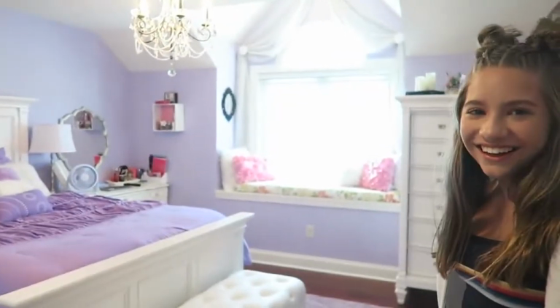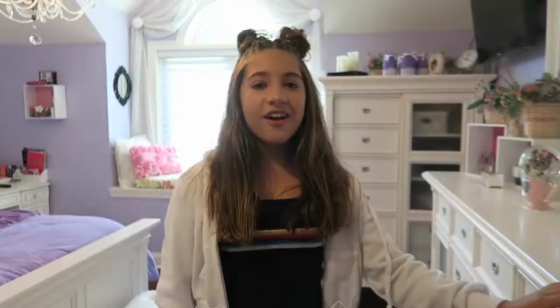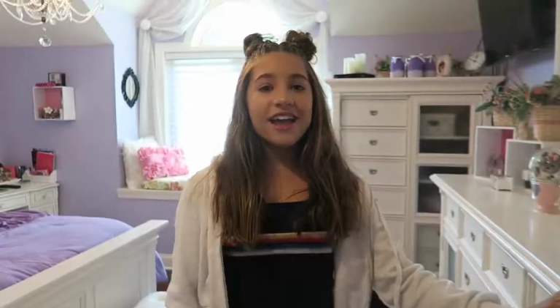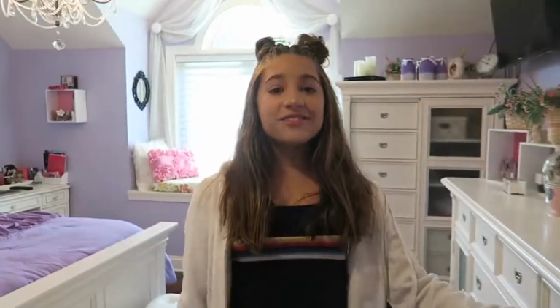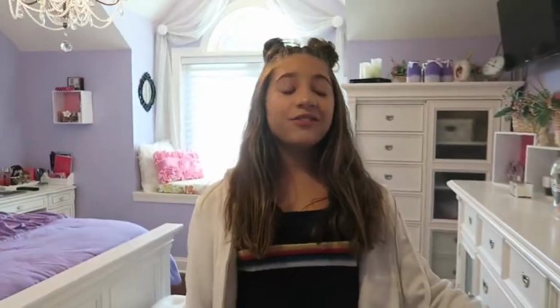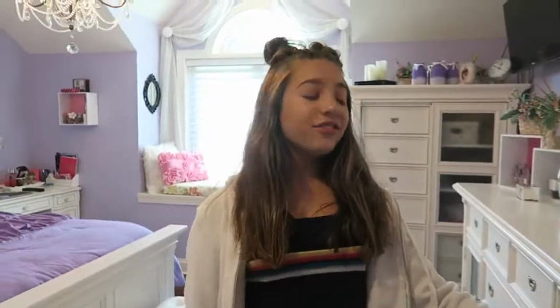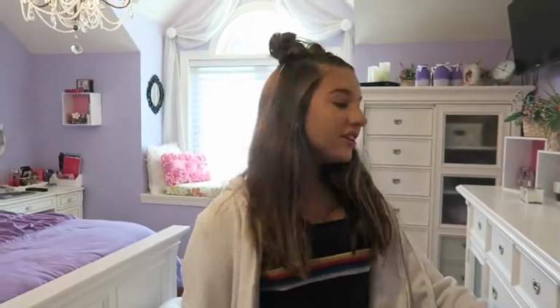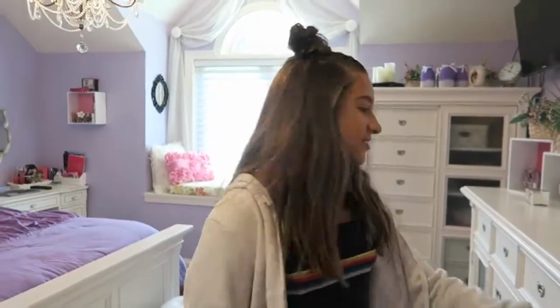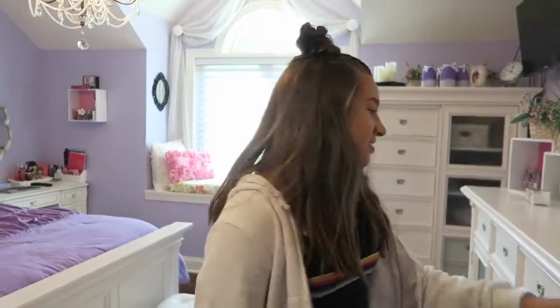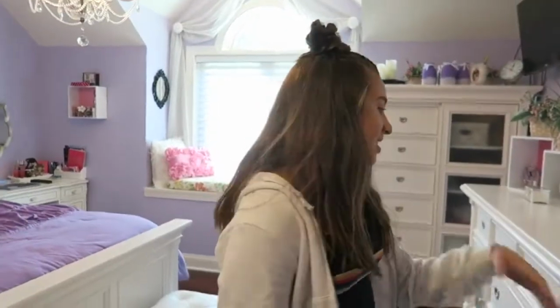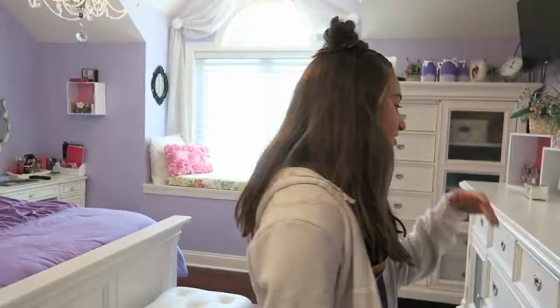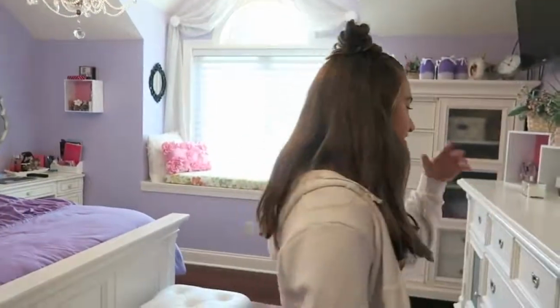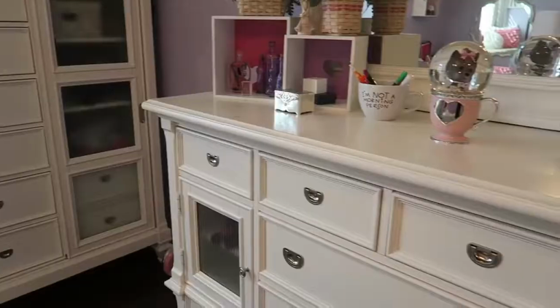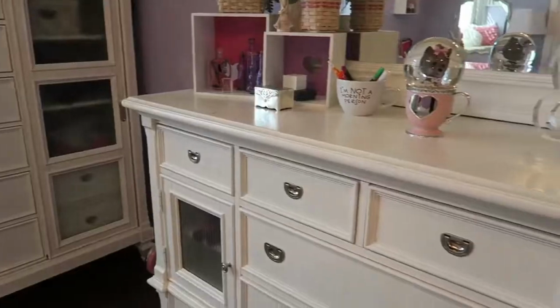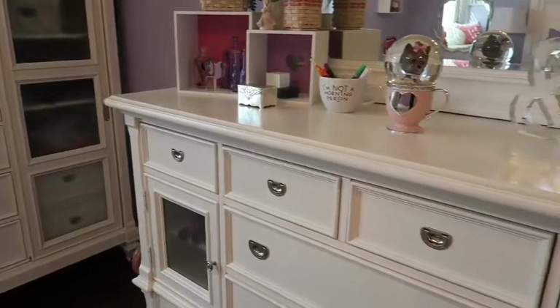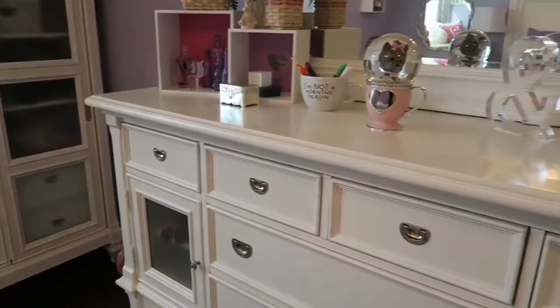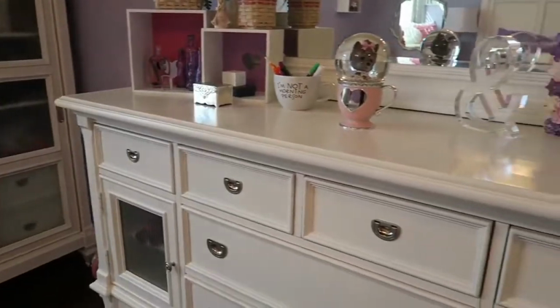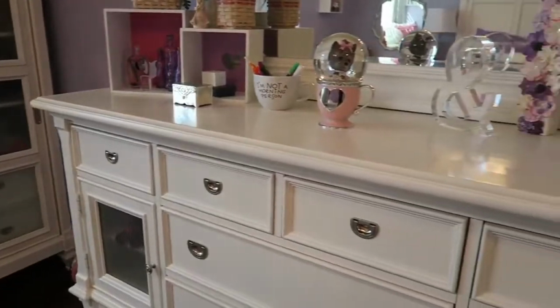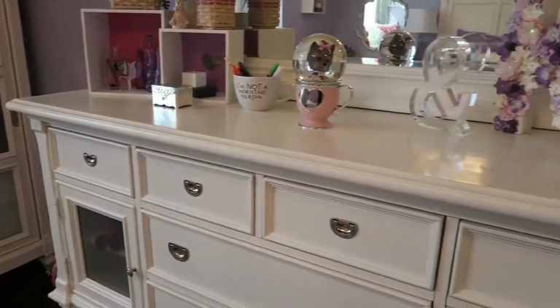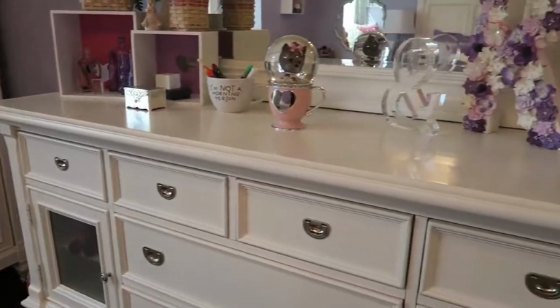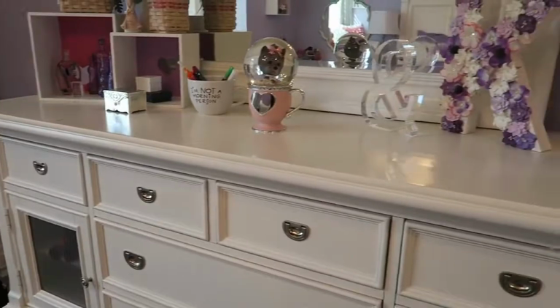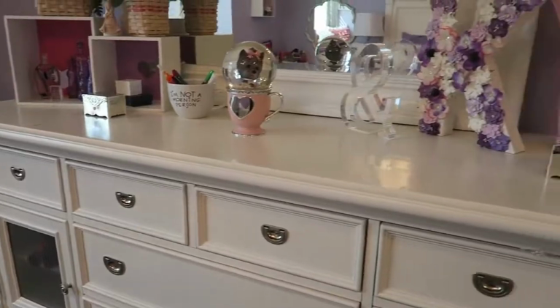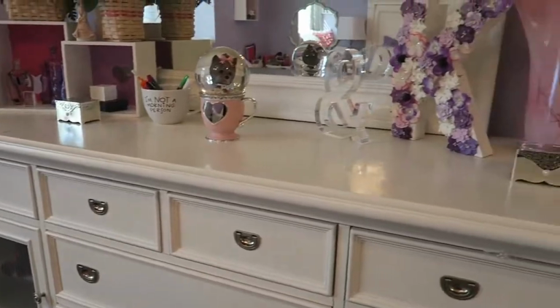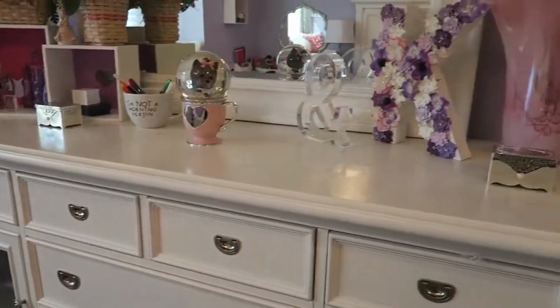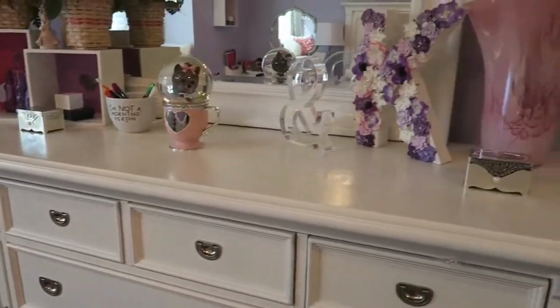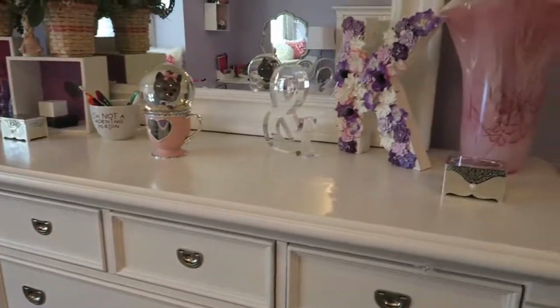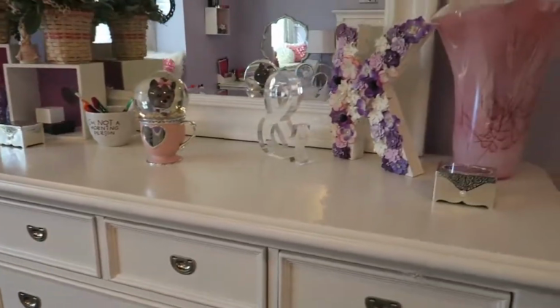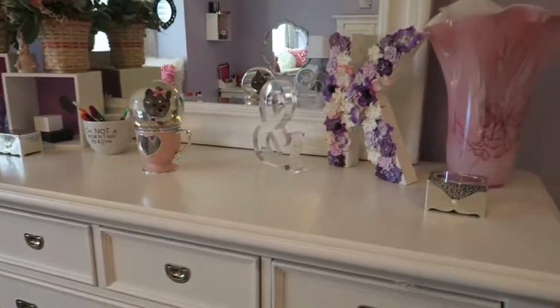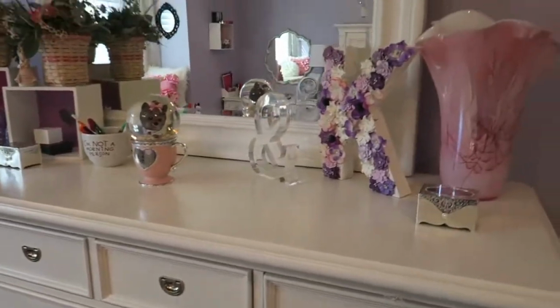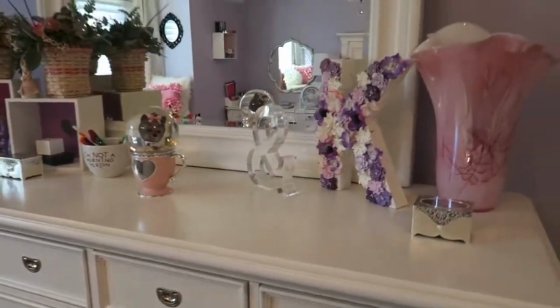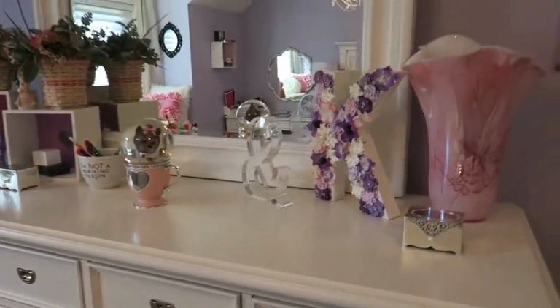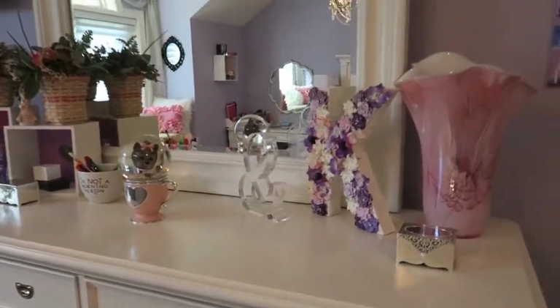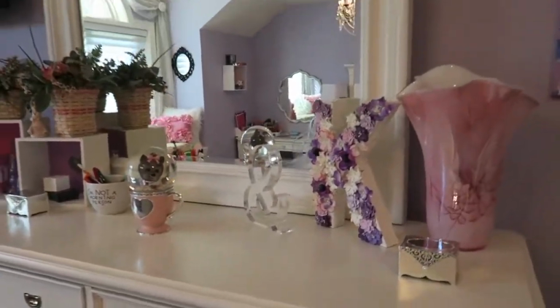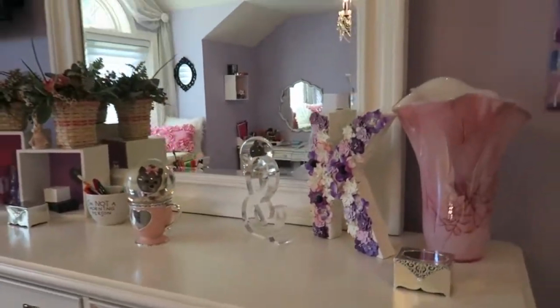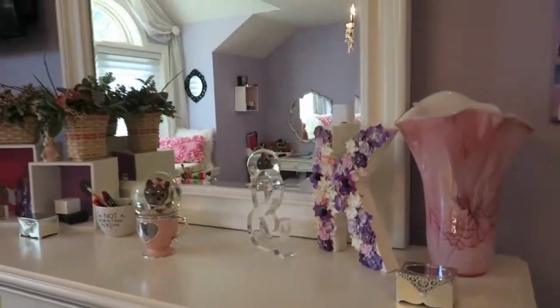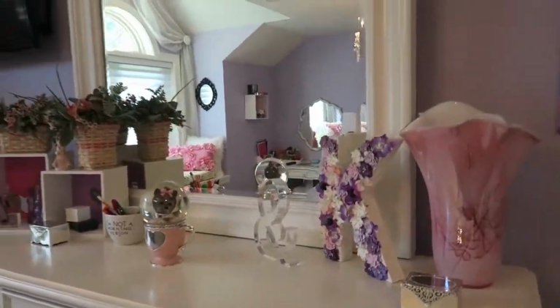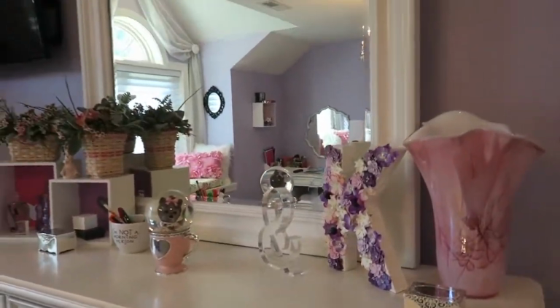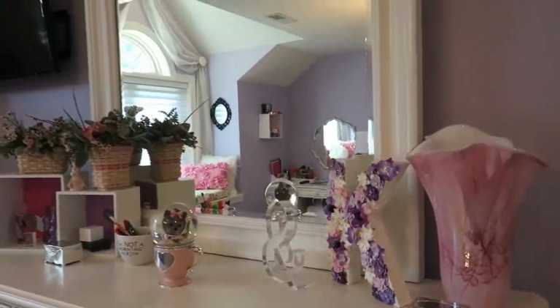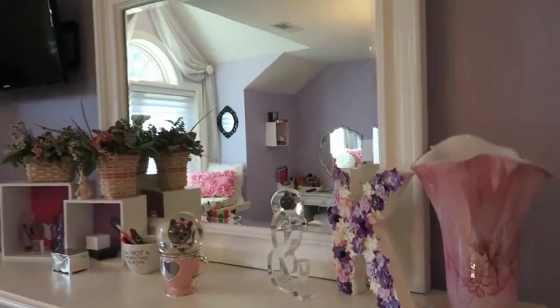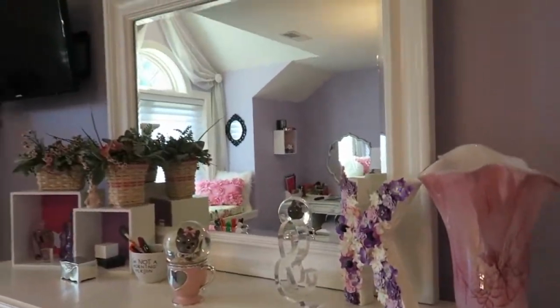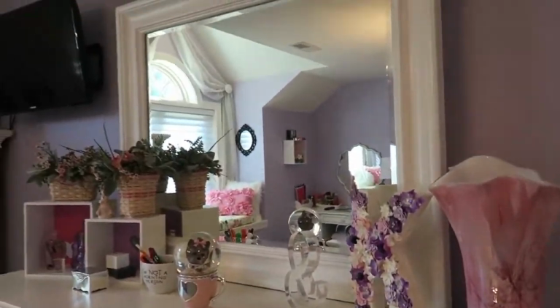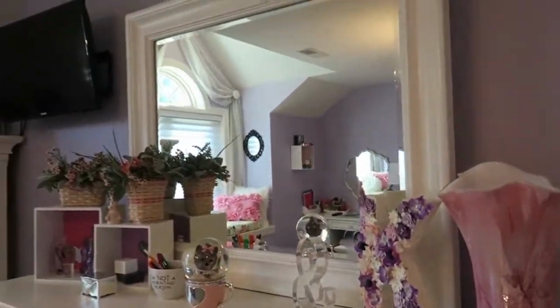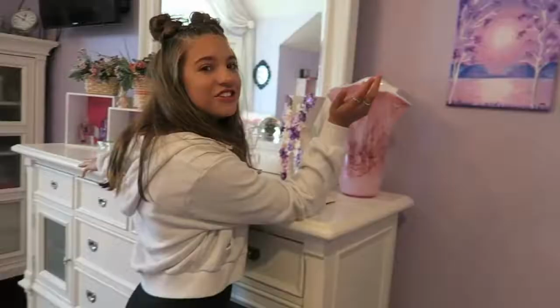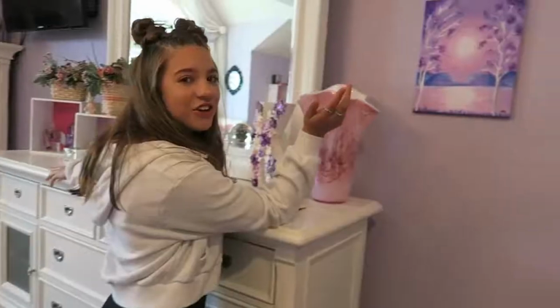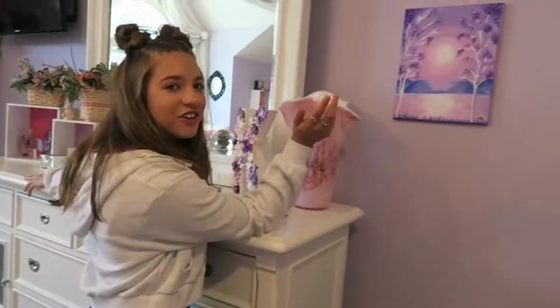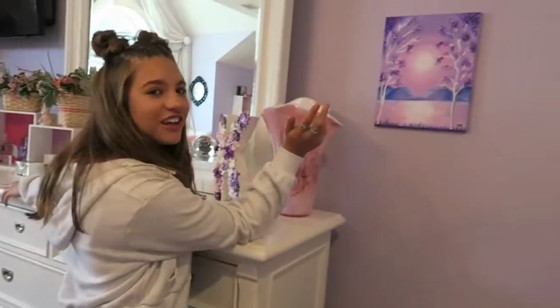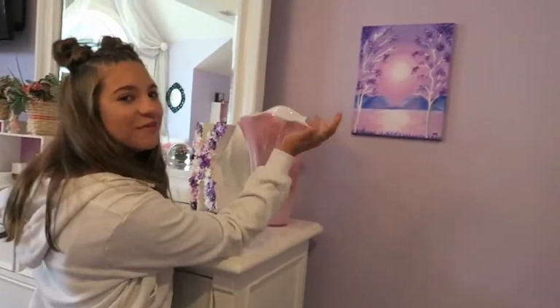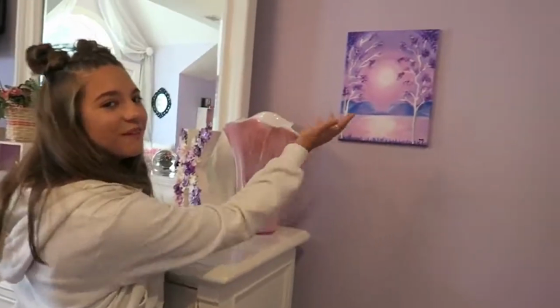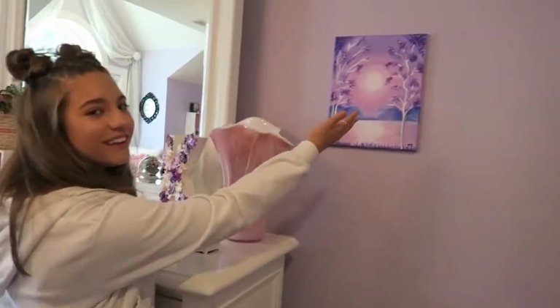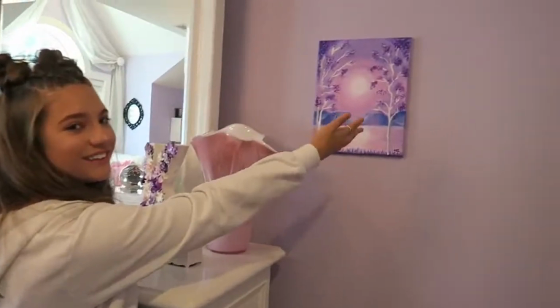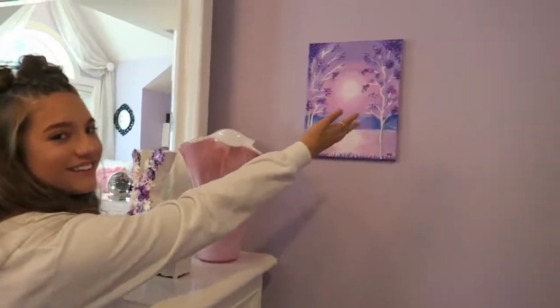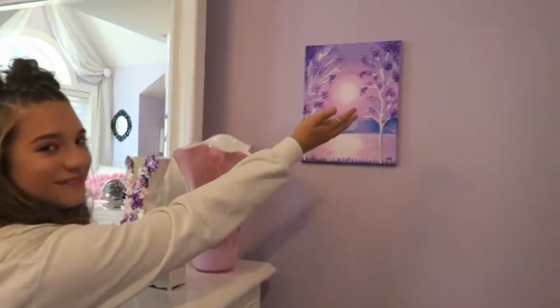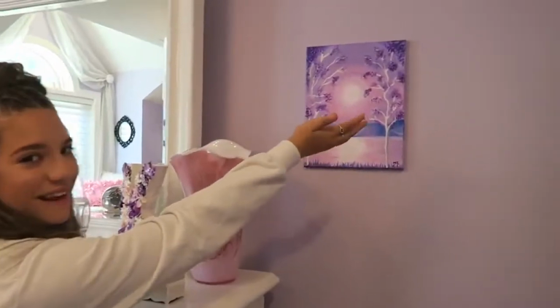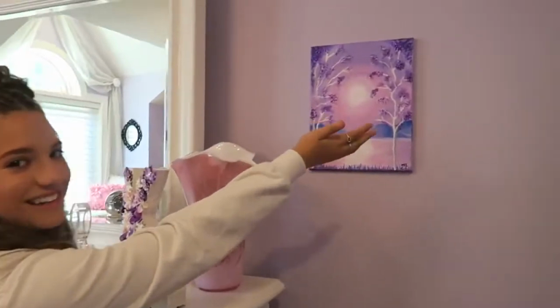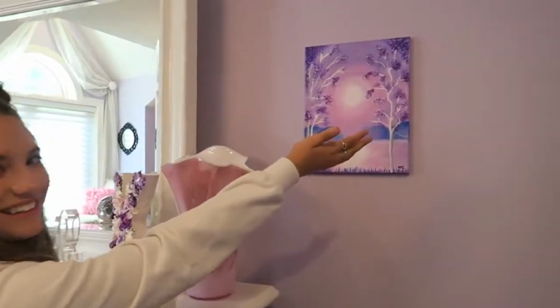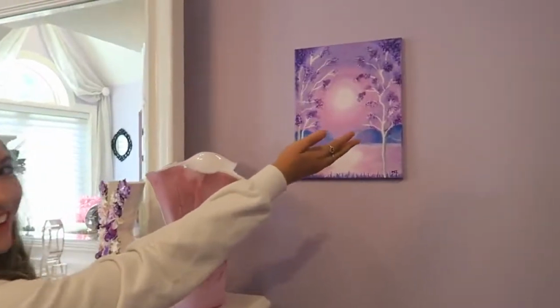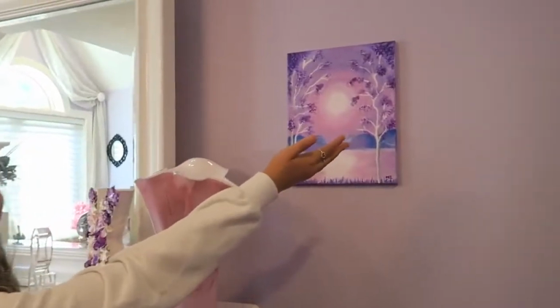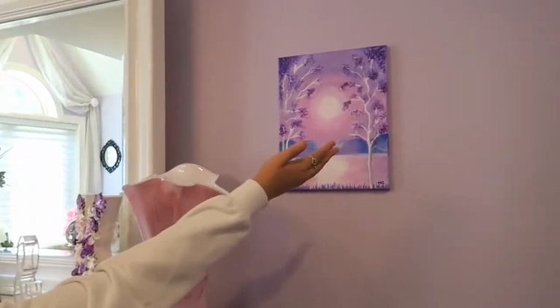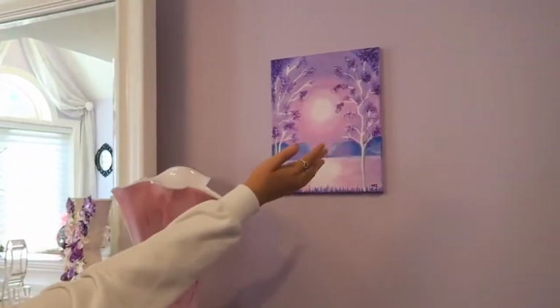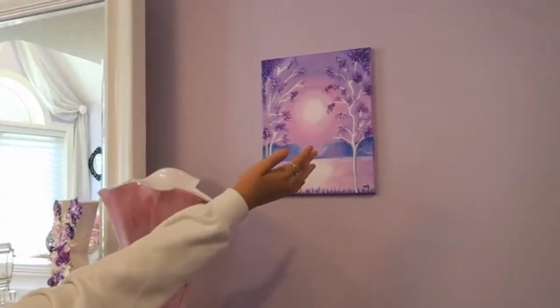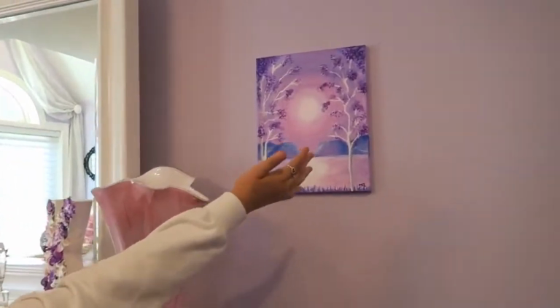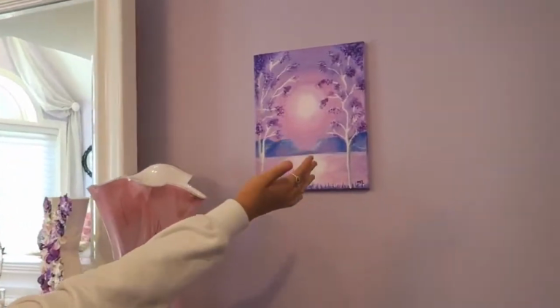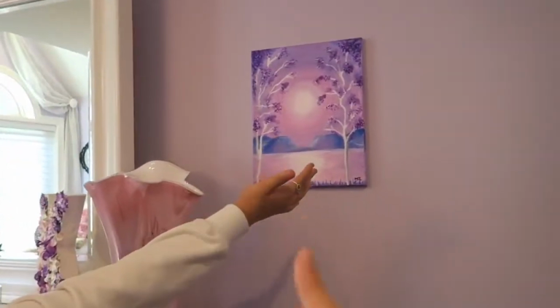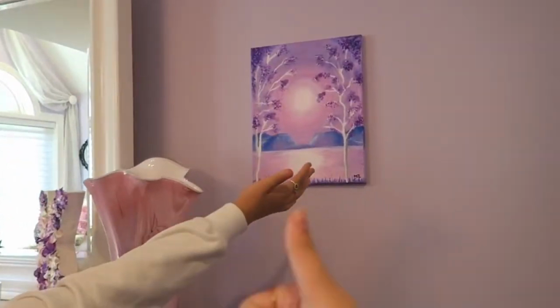So first here is my dresser I guess, and Maddie wanted me to show you this, but this is a painting that she painted.